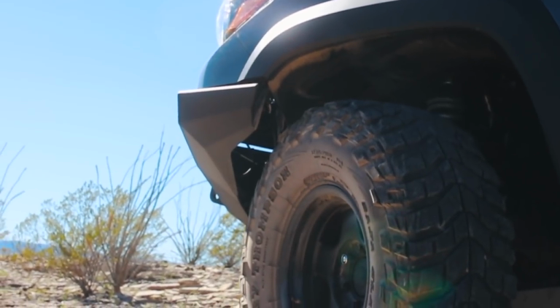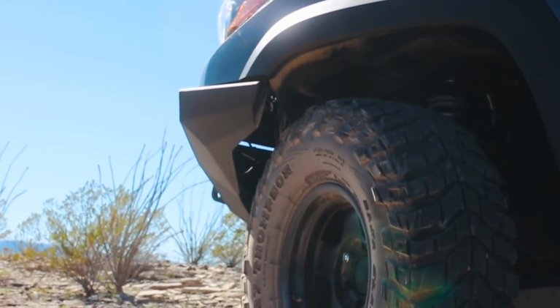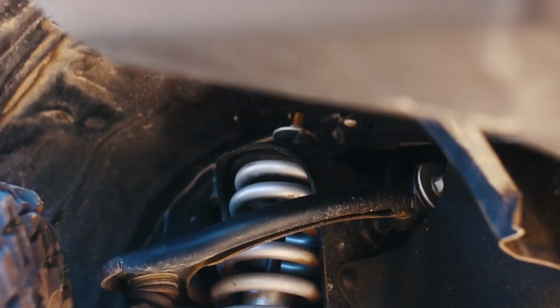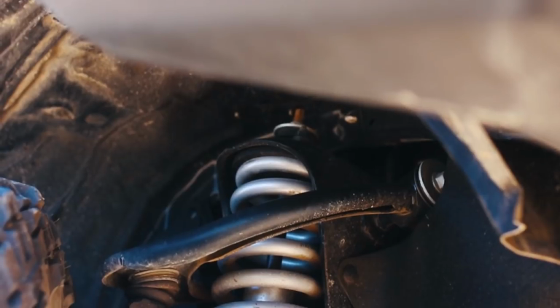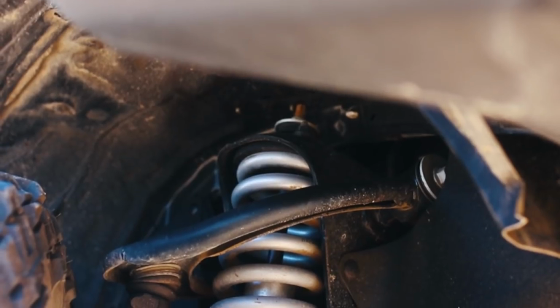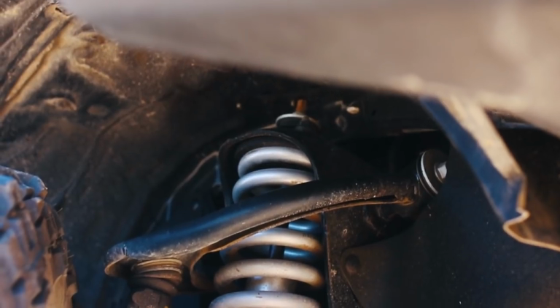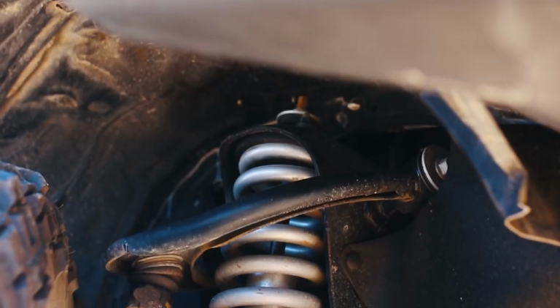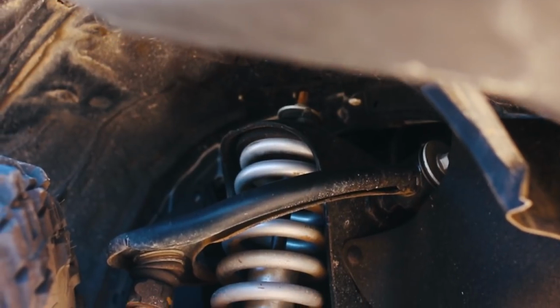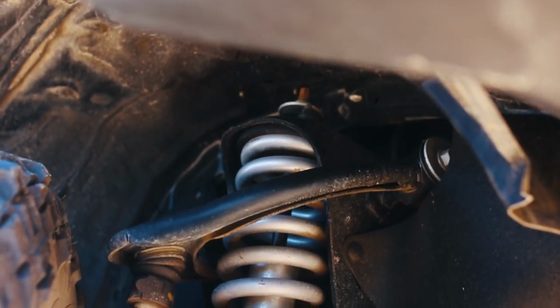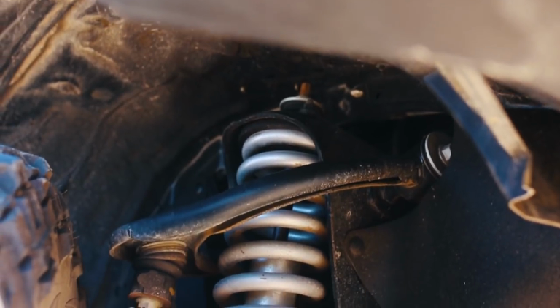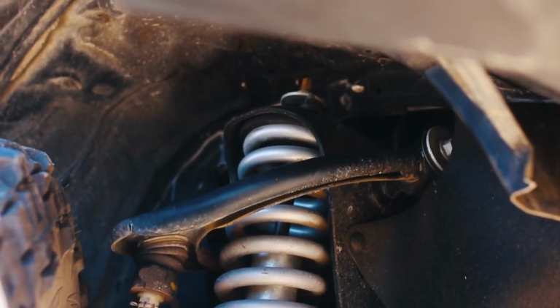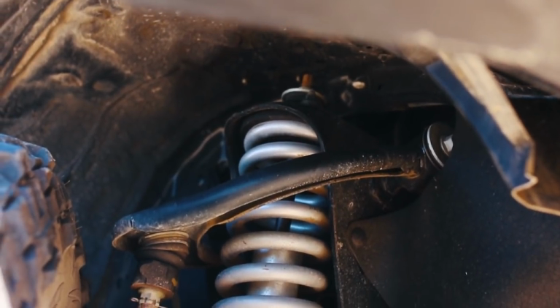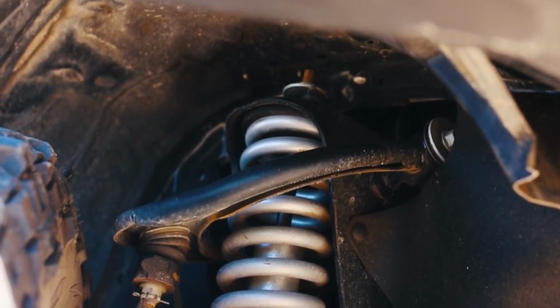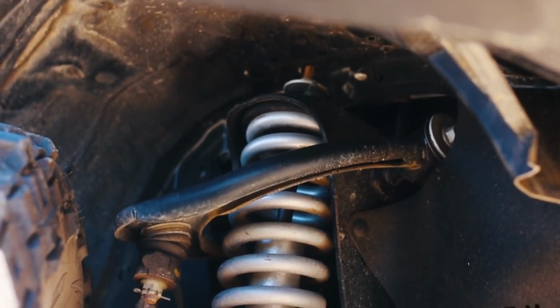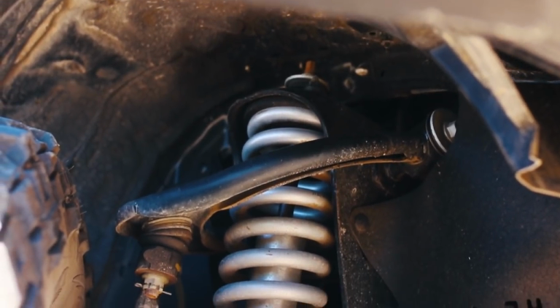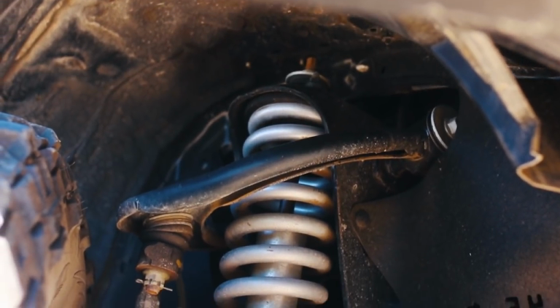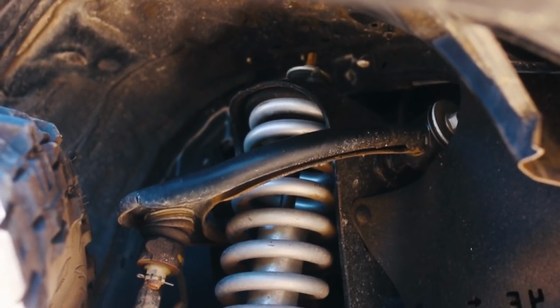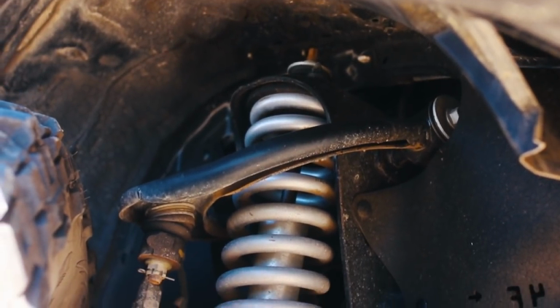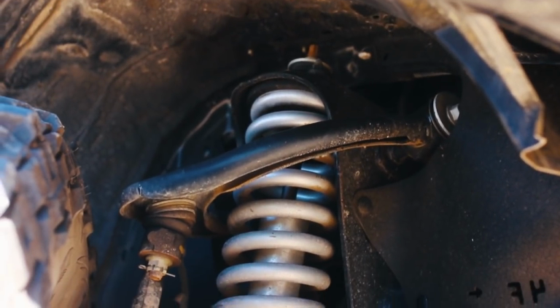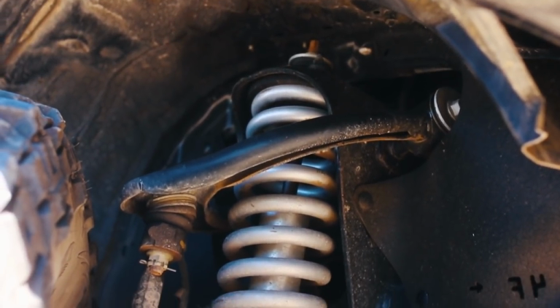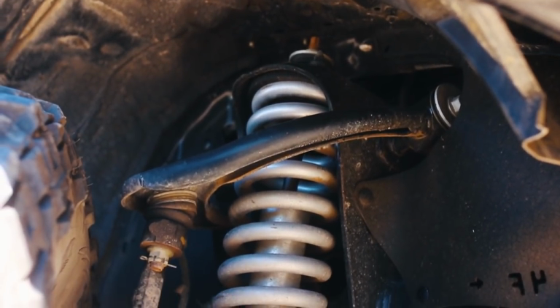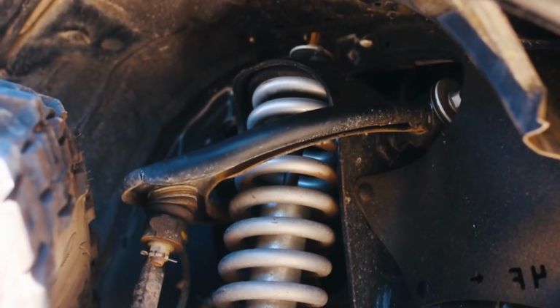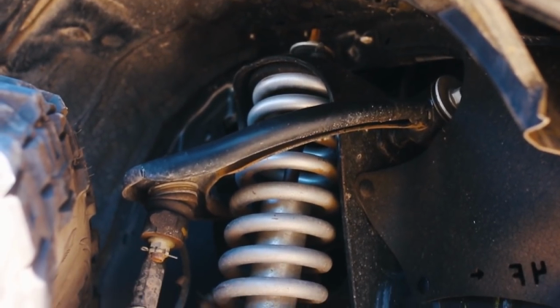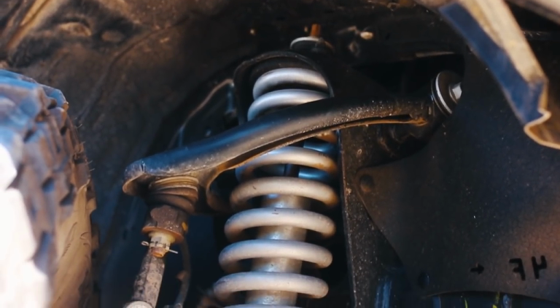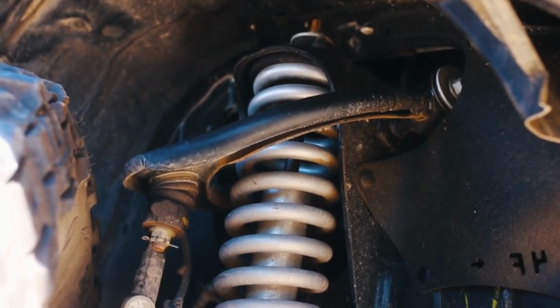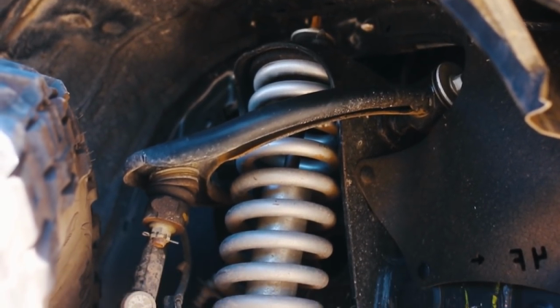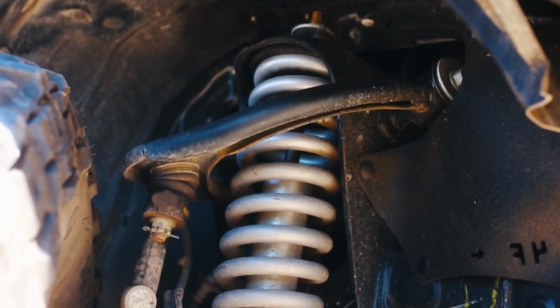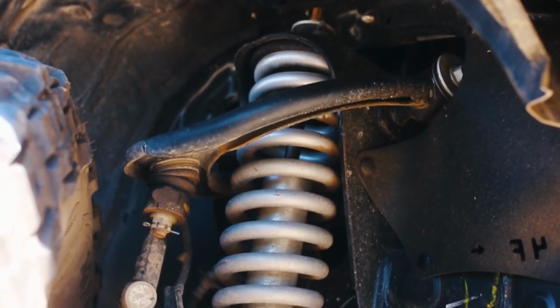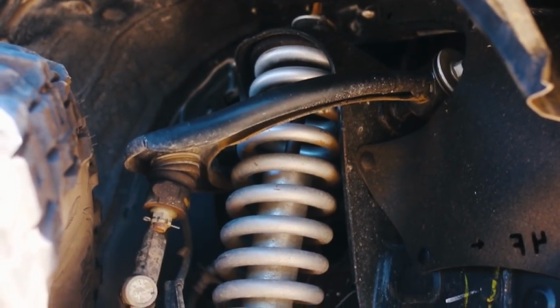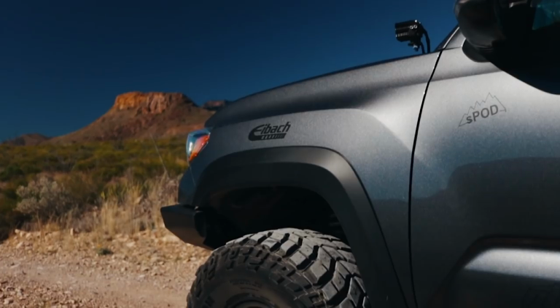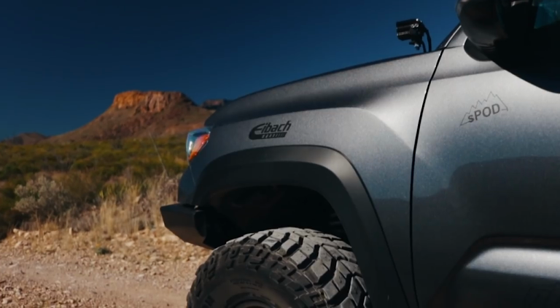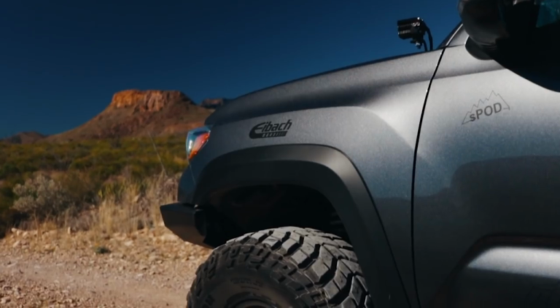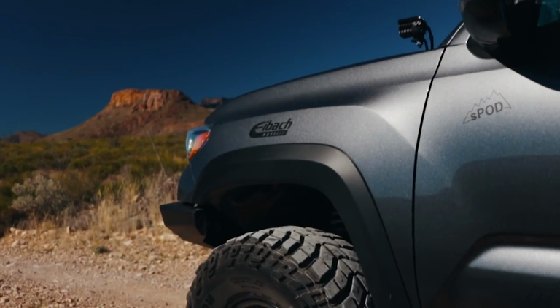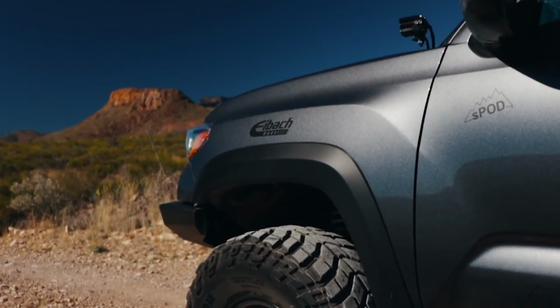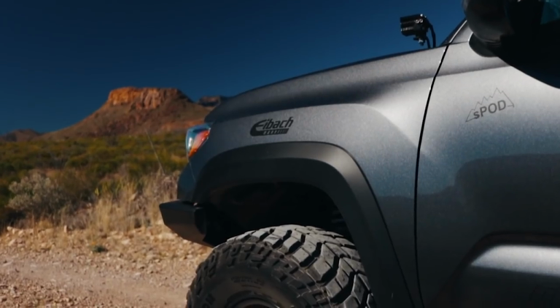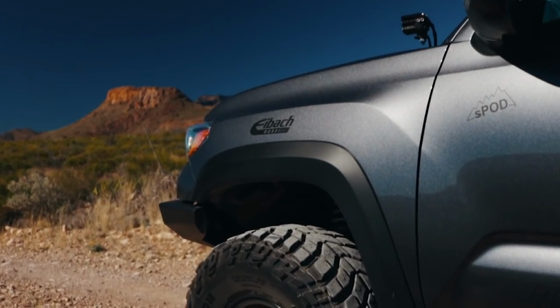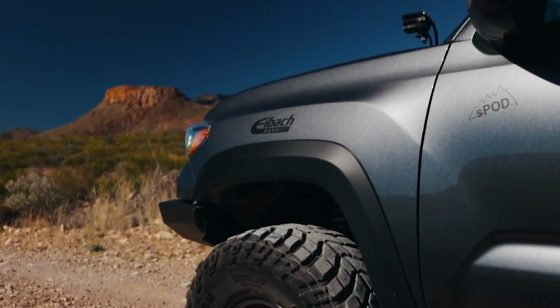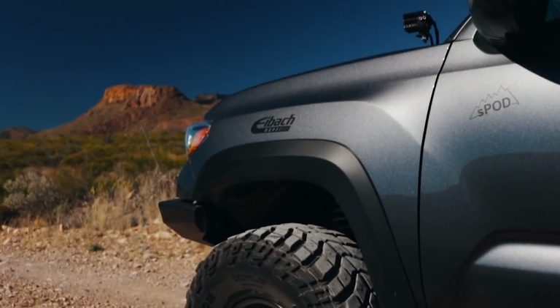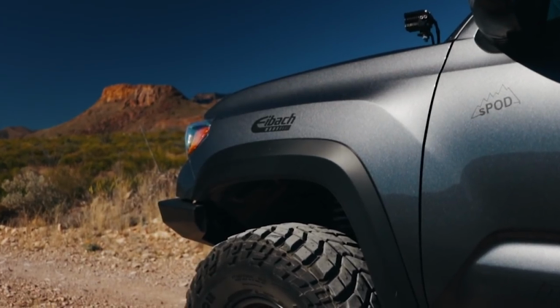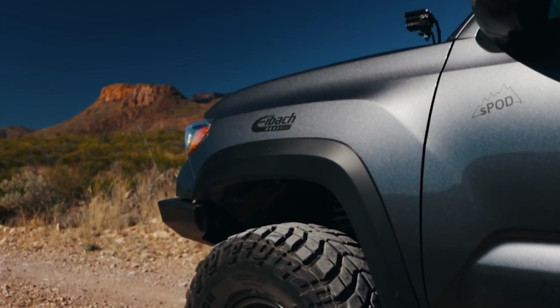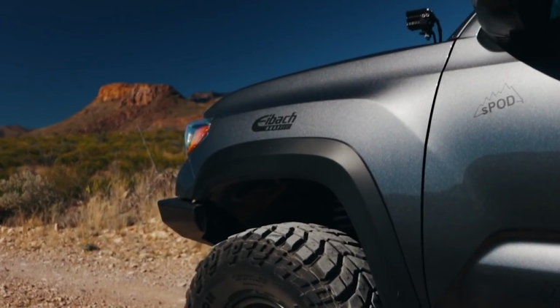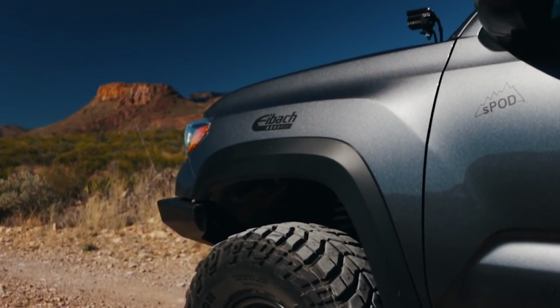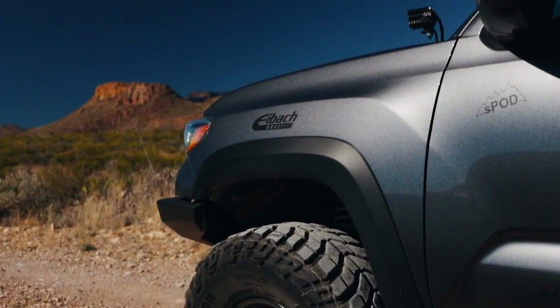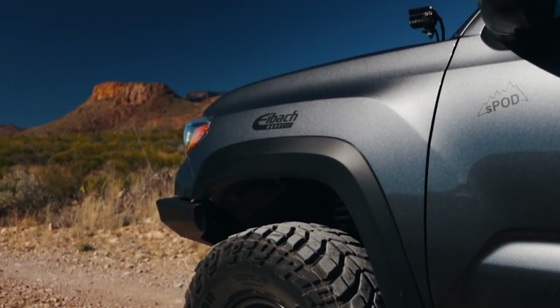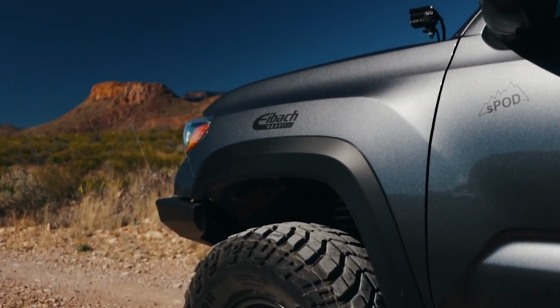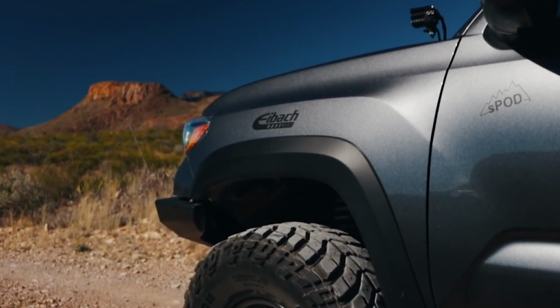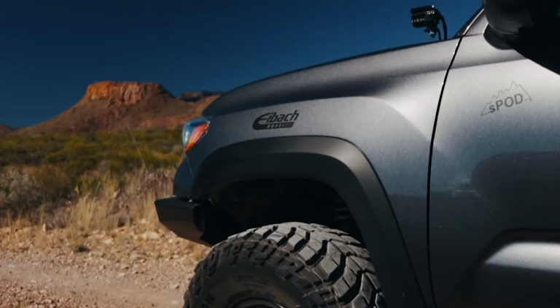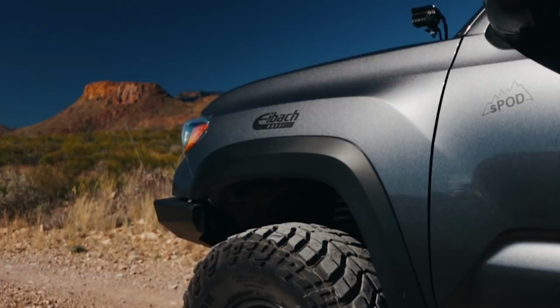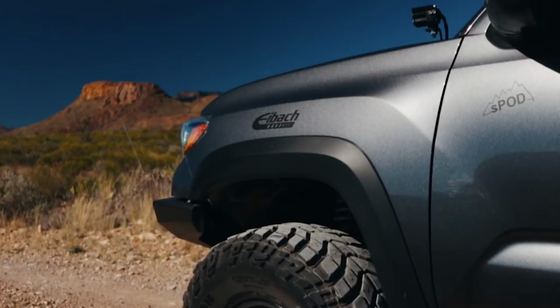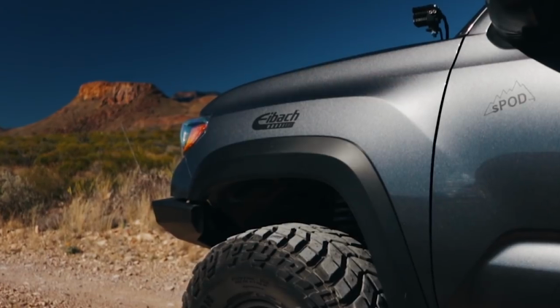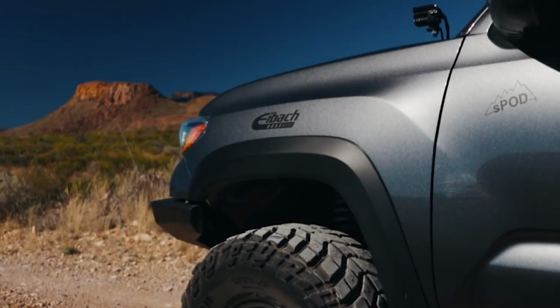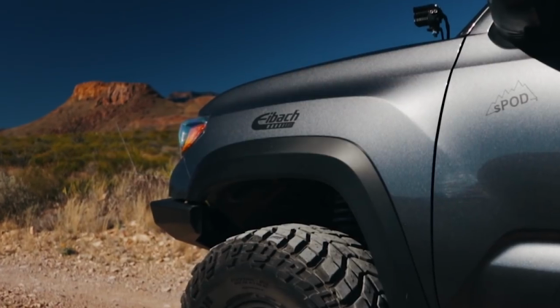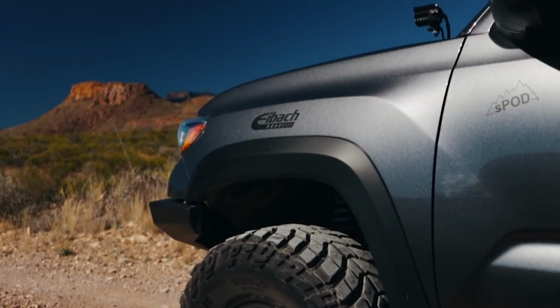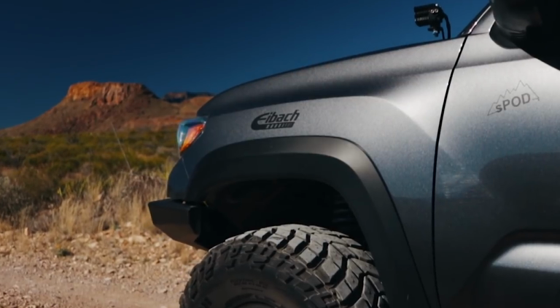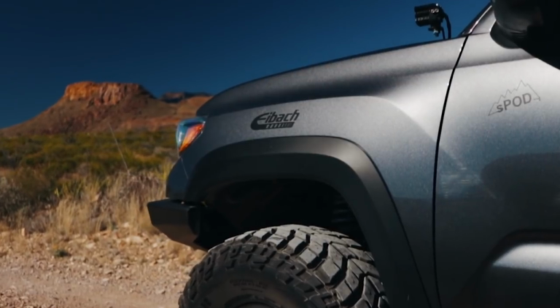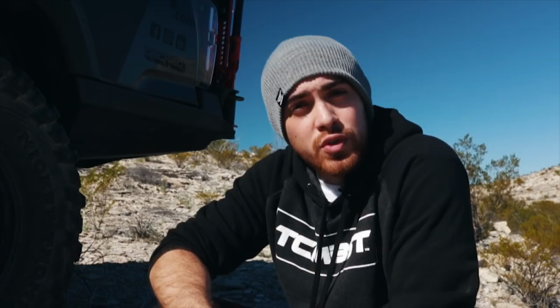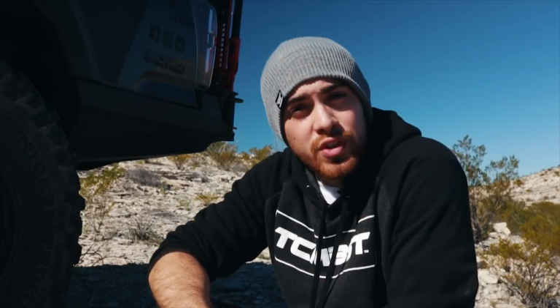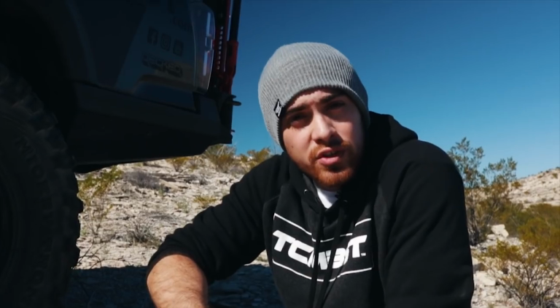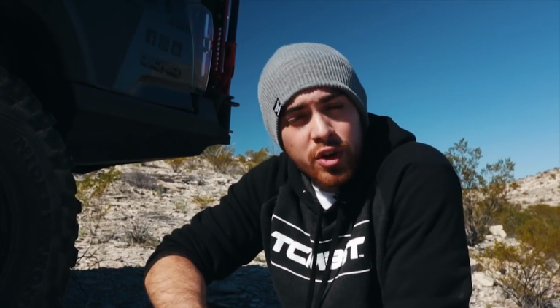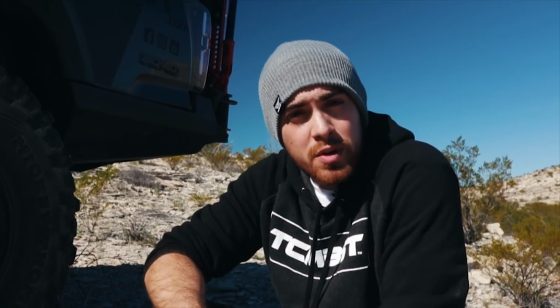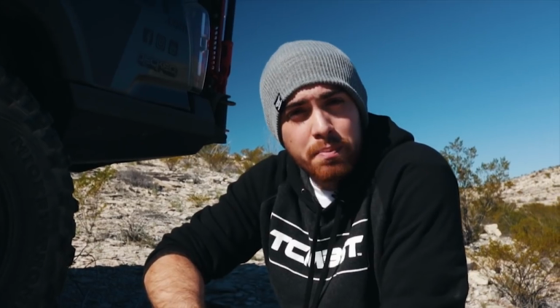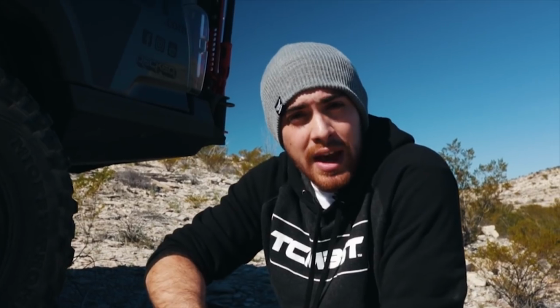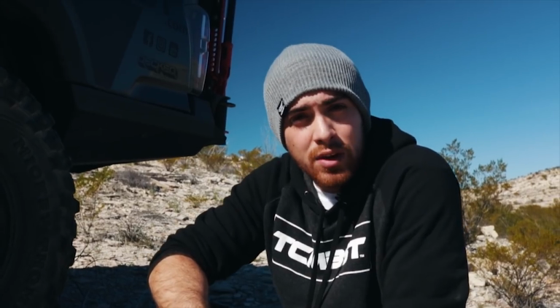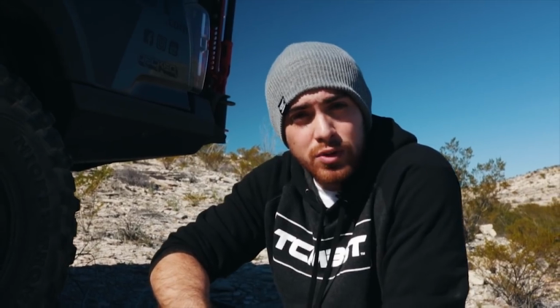For the leaf springs, we have the D-Verse Expedition Series. These springs will allow you to carry between 400 to 600 pounds.